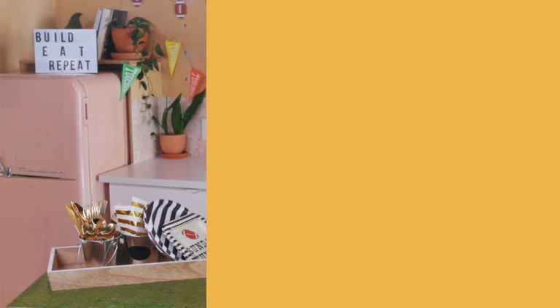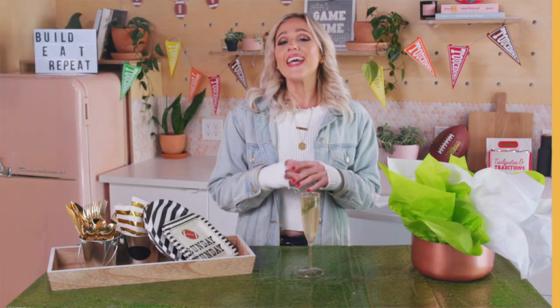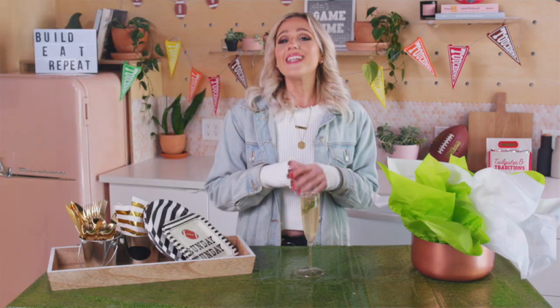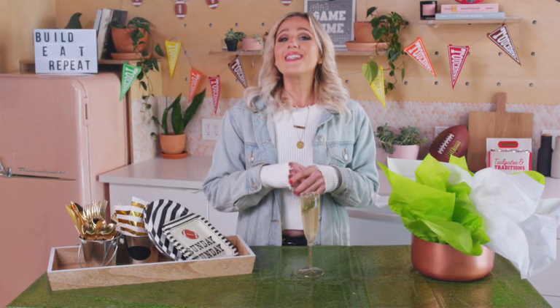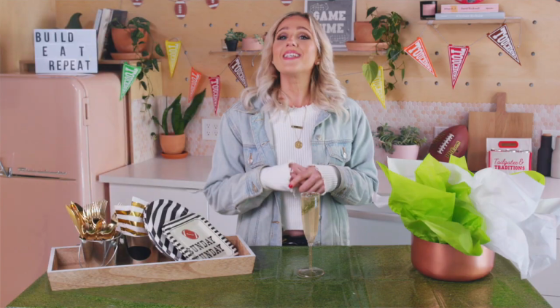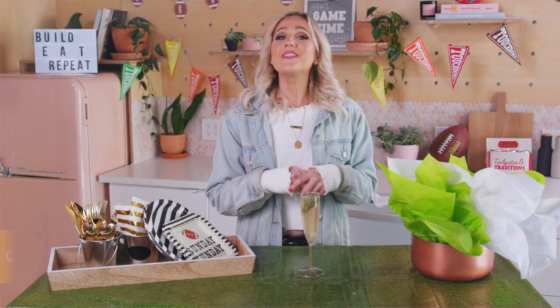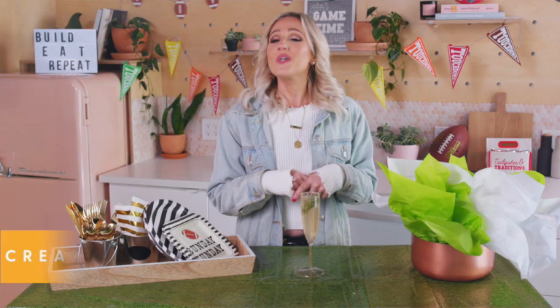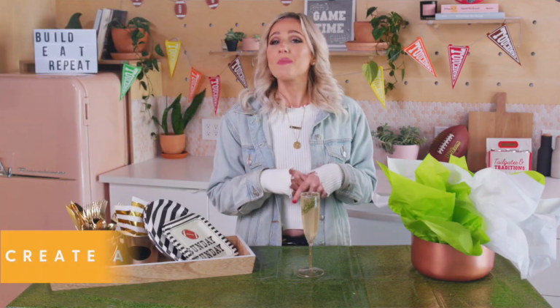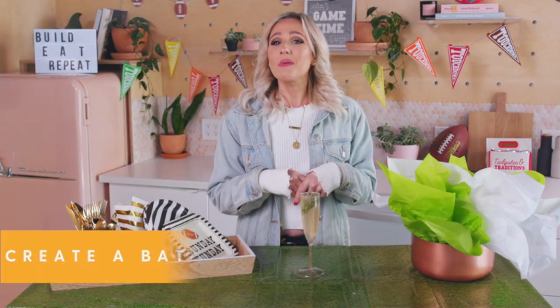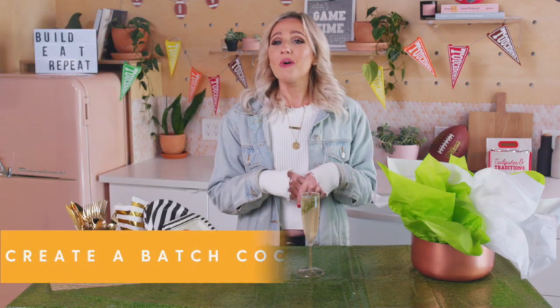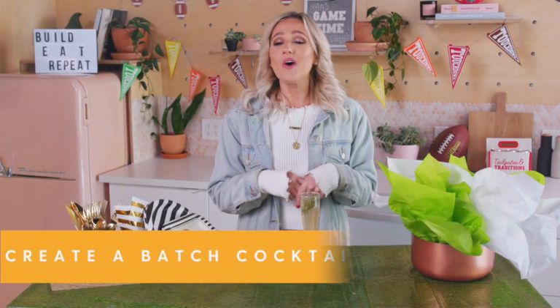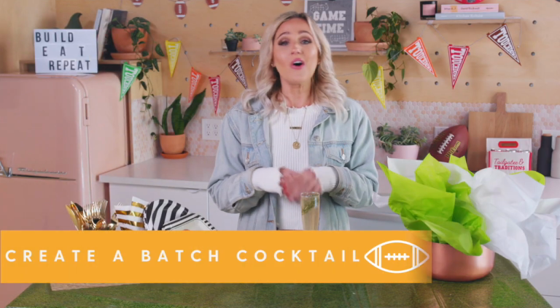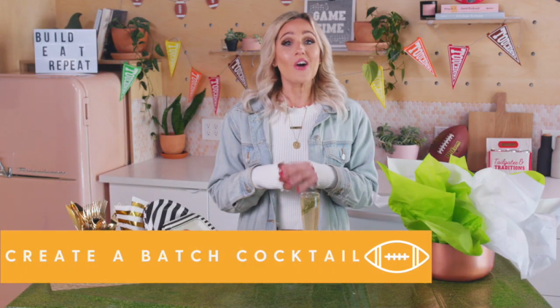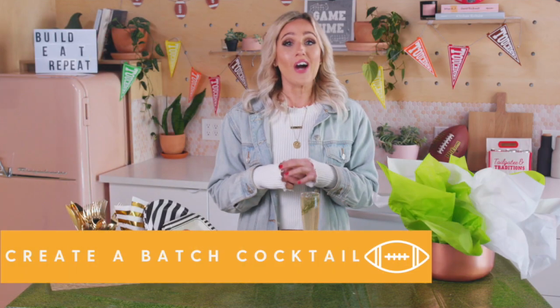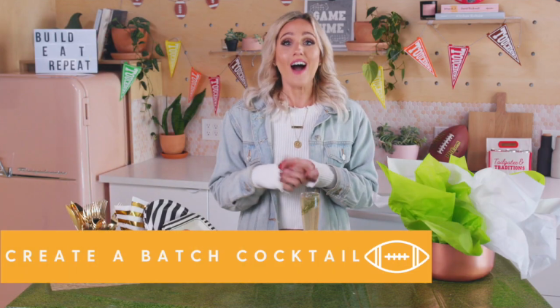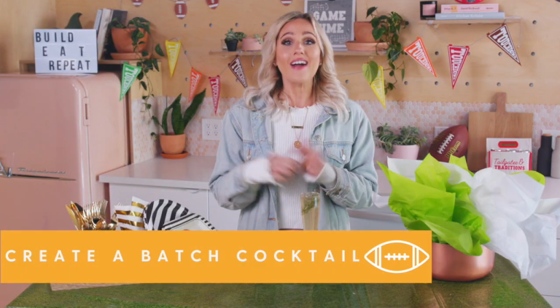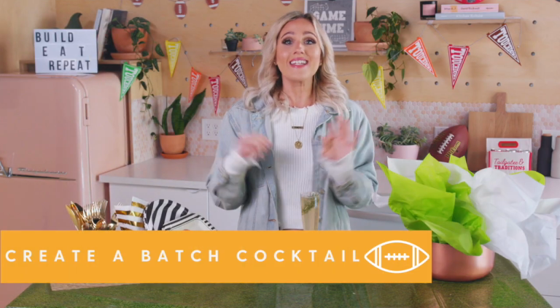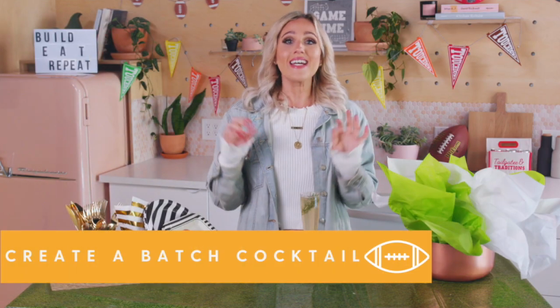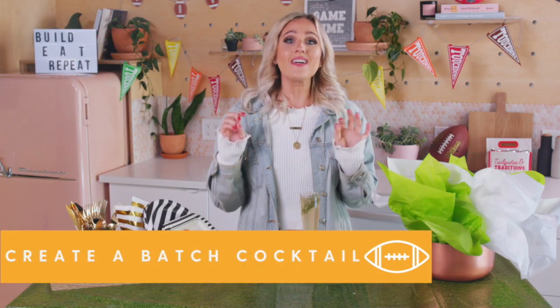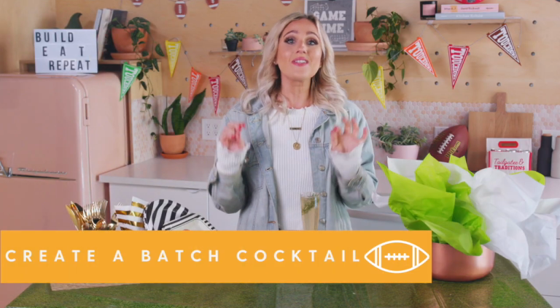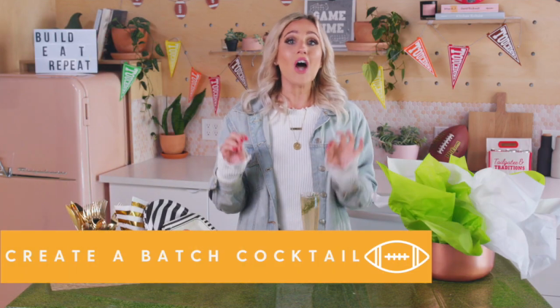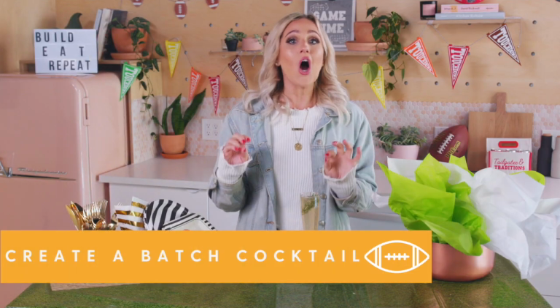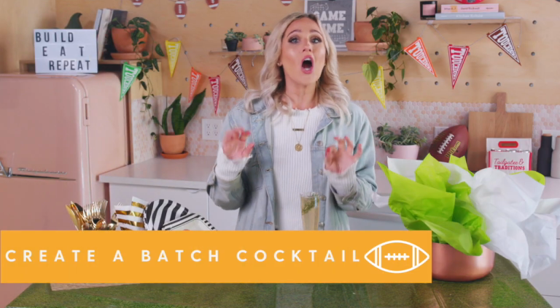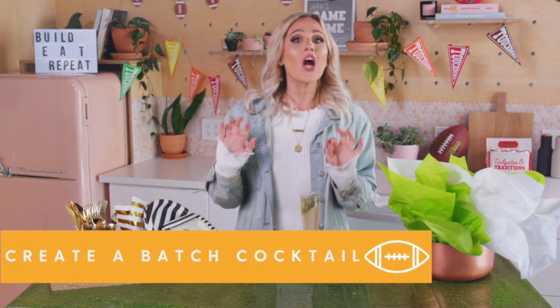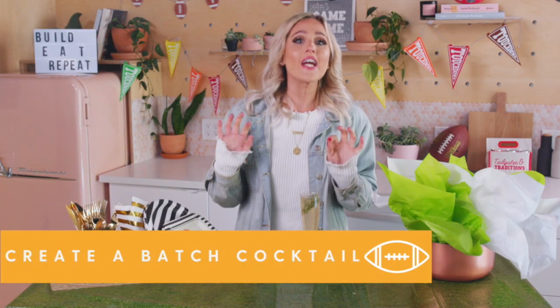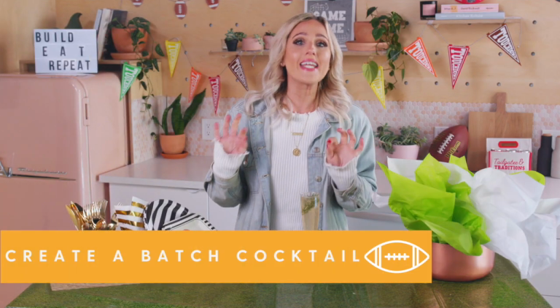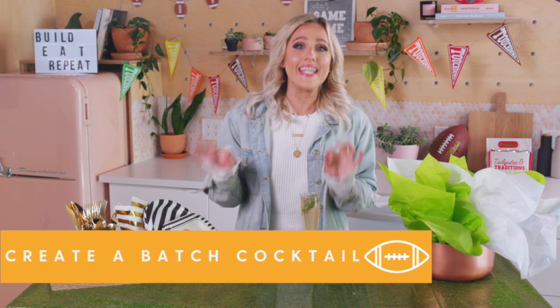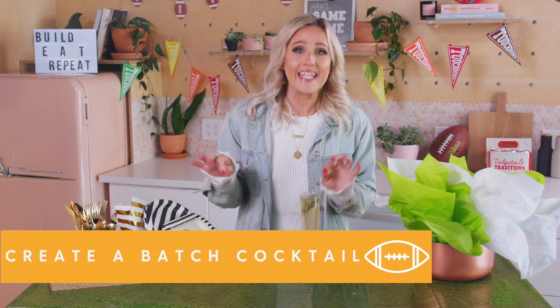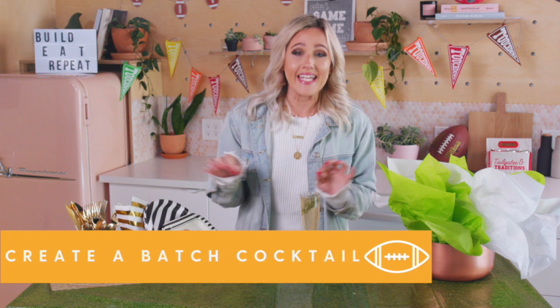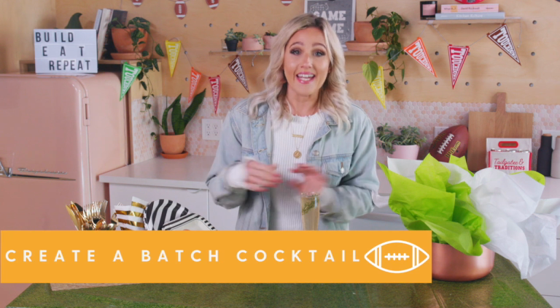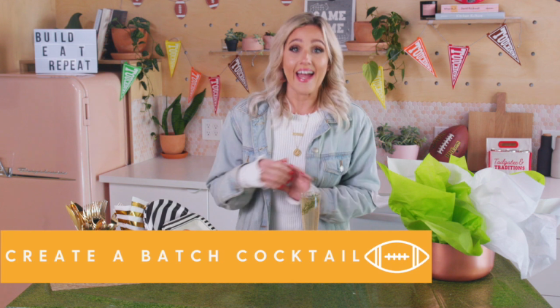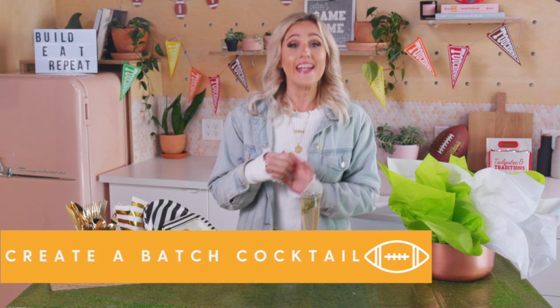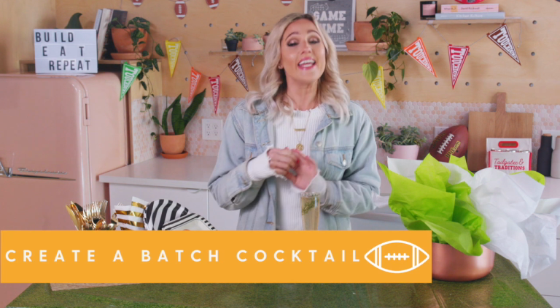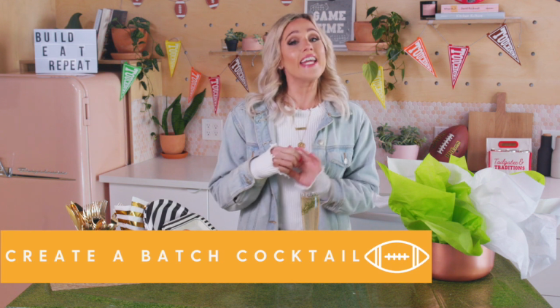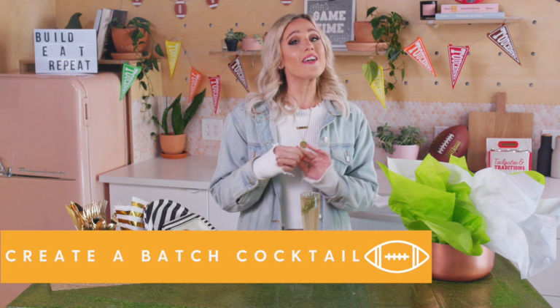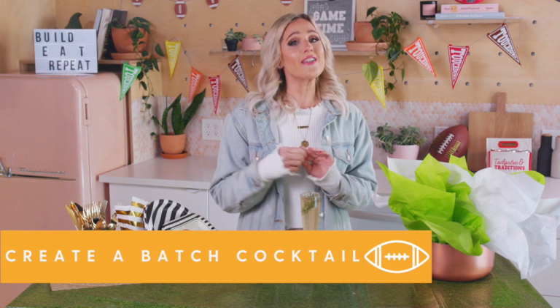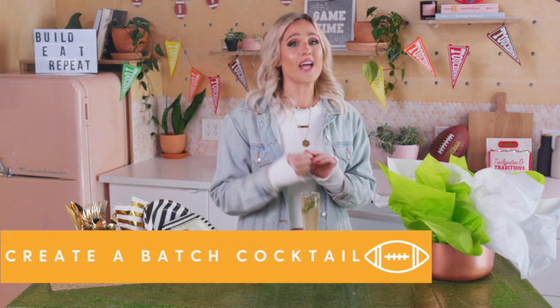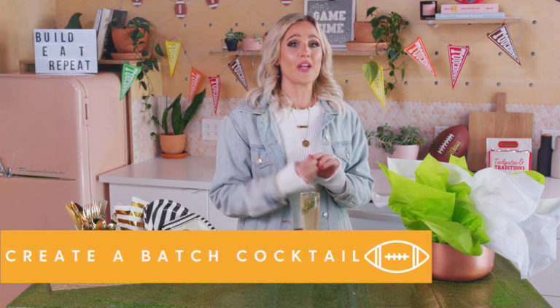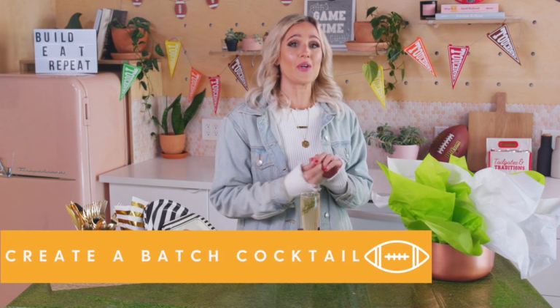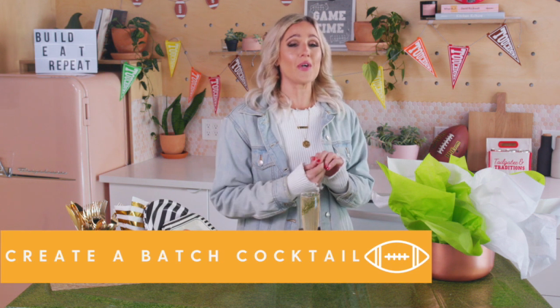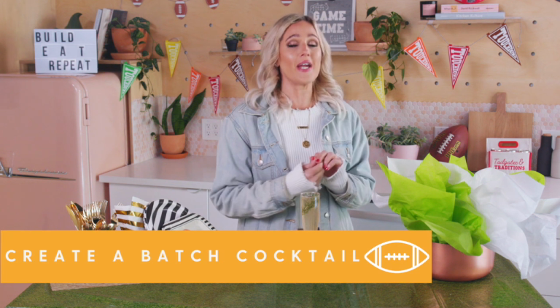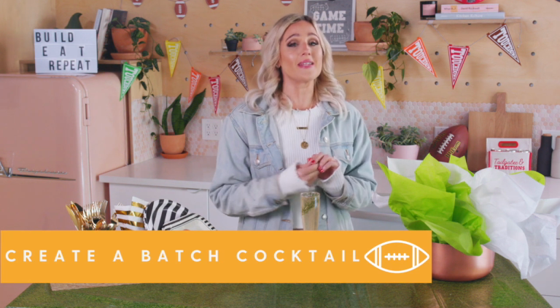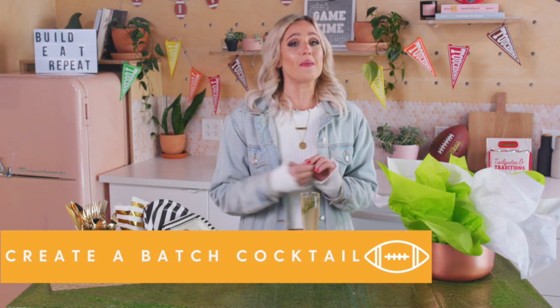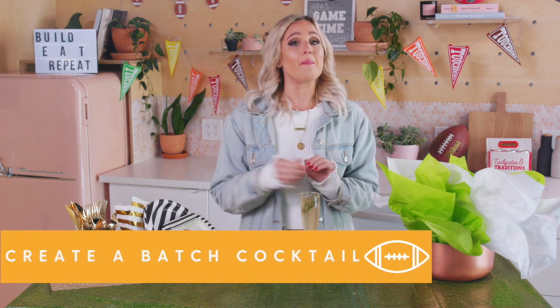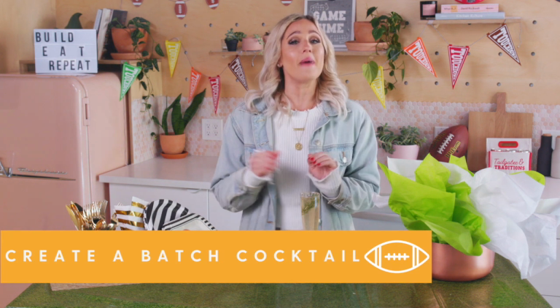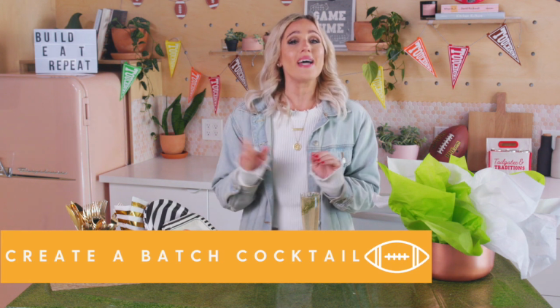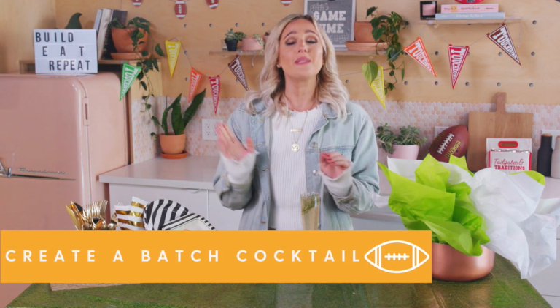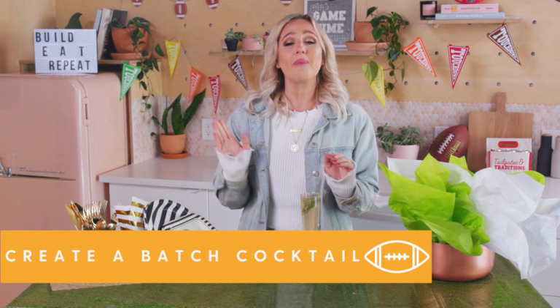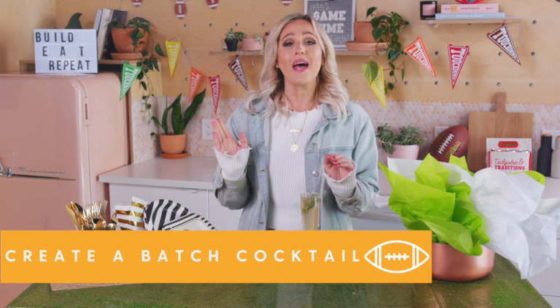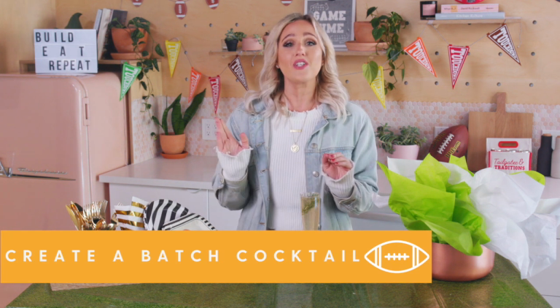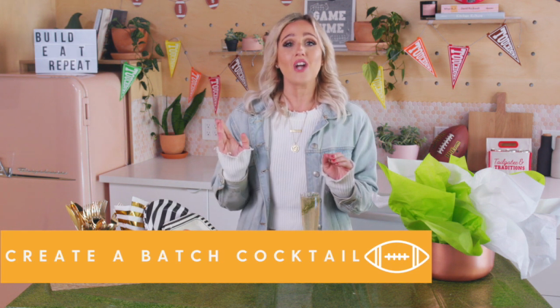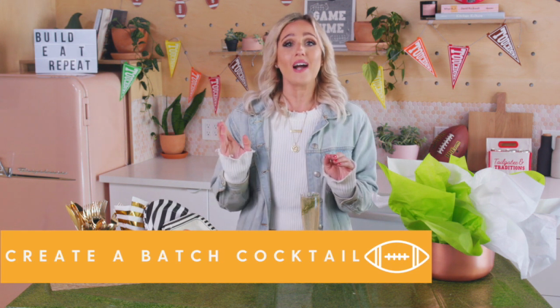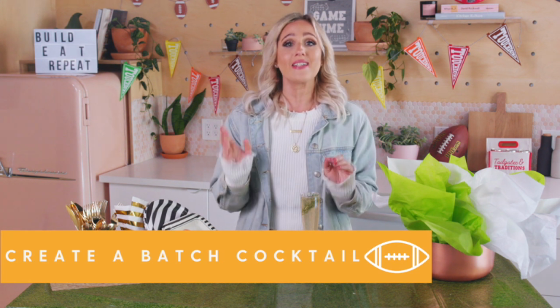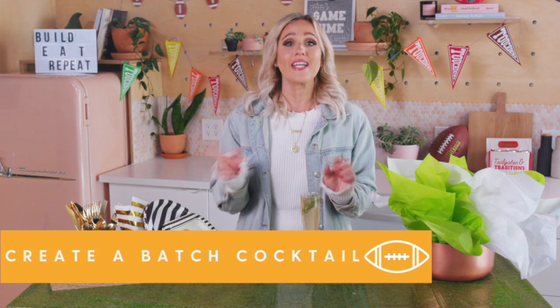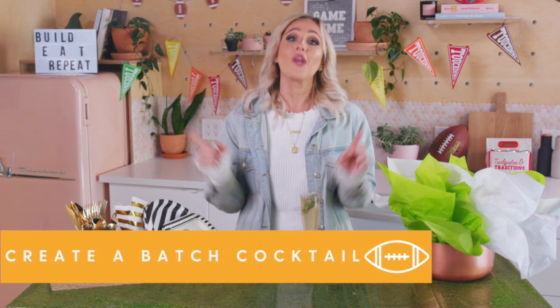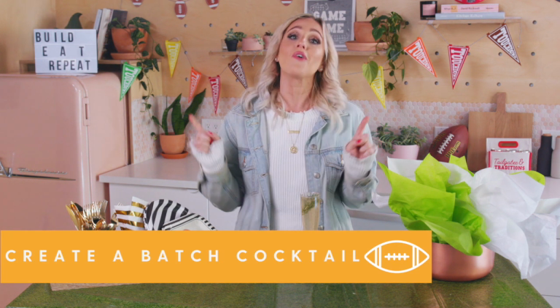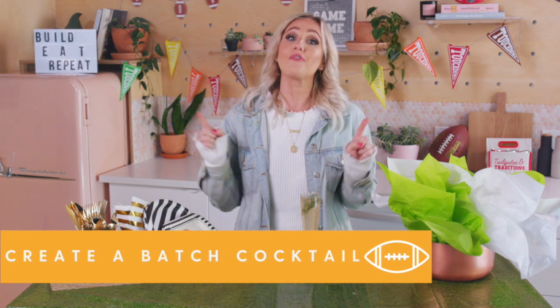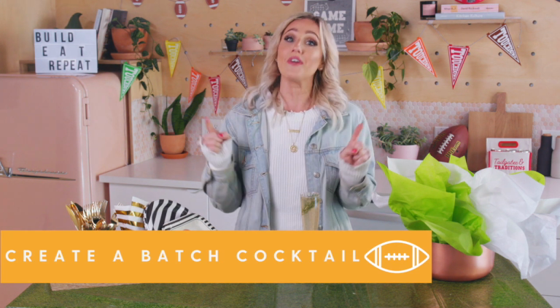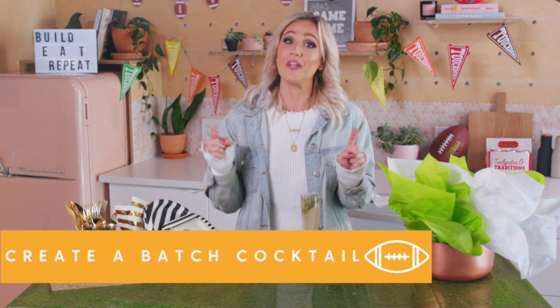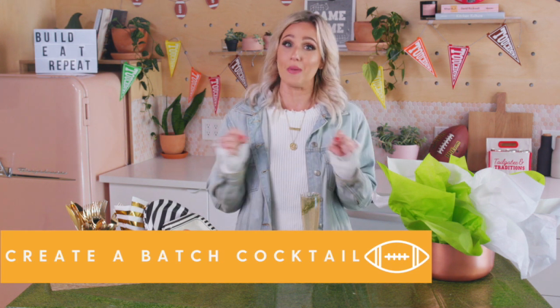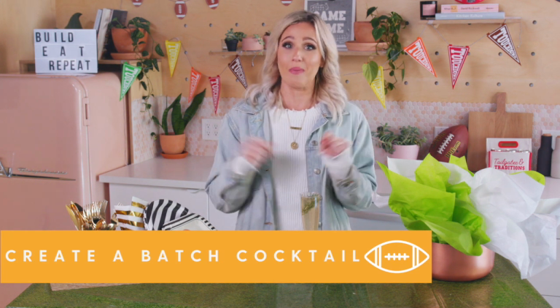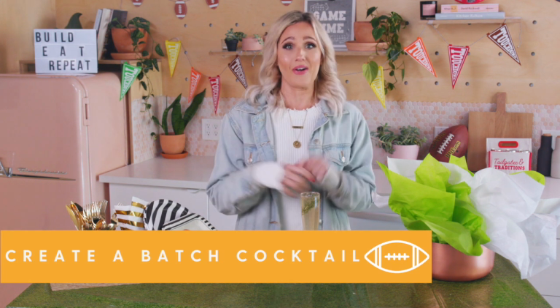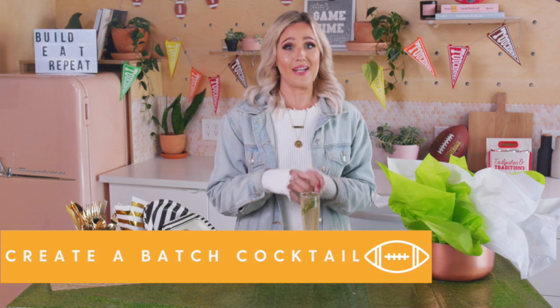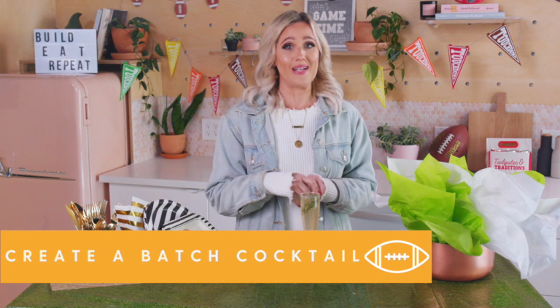It's the Super Bowl, cocktails are key, and here's how to create the best batch cocktail for your party.